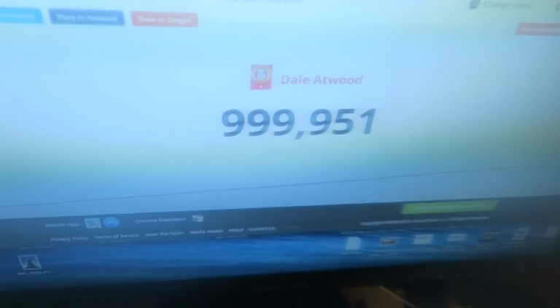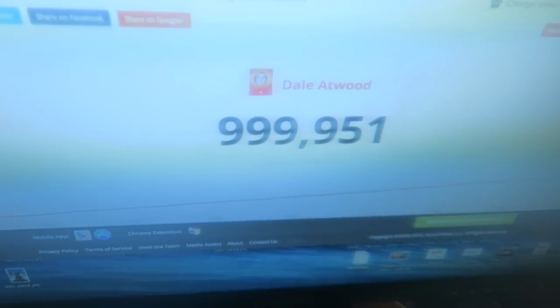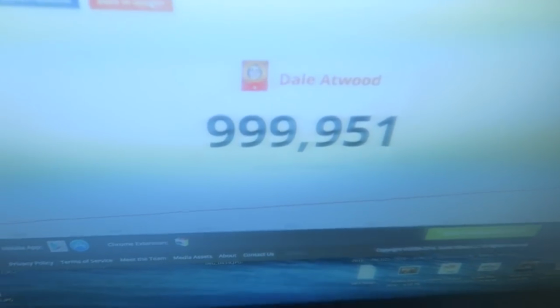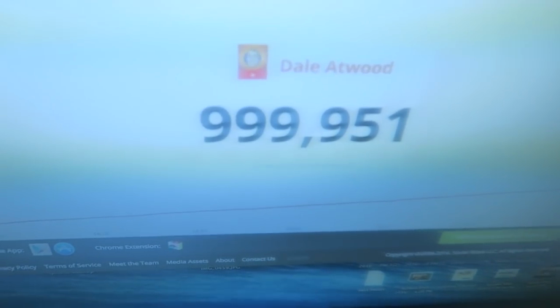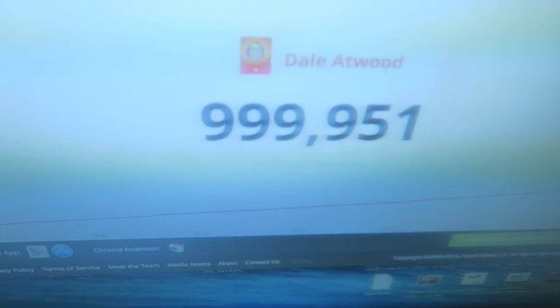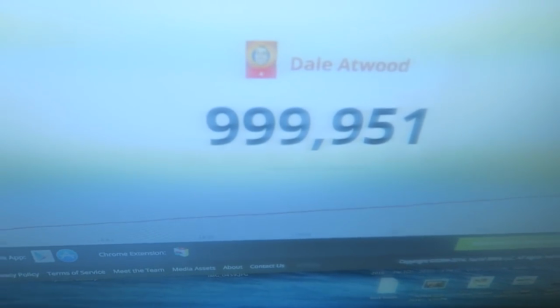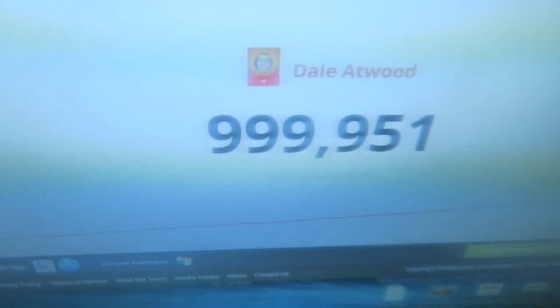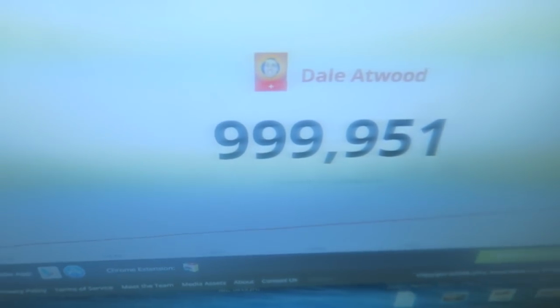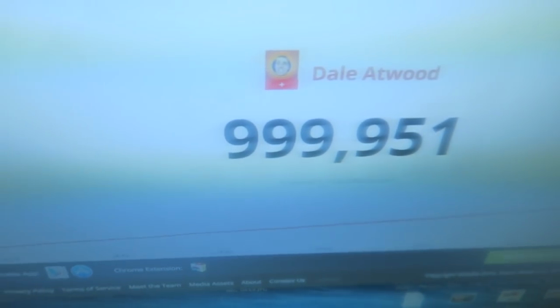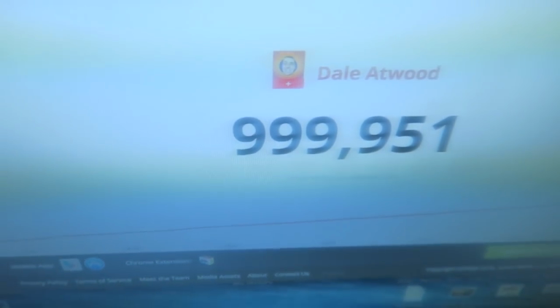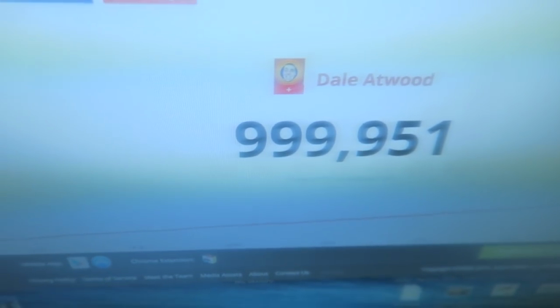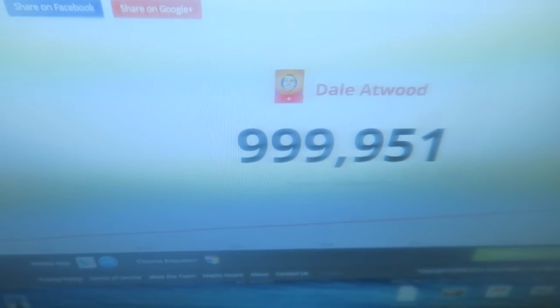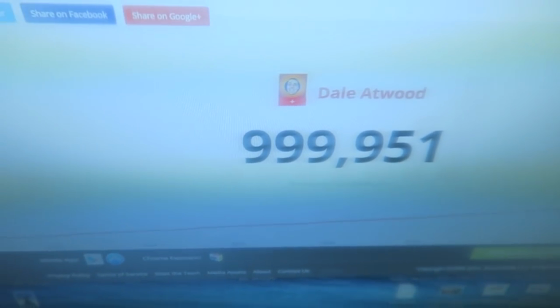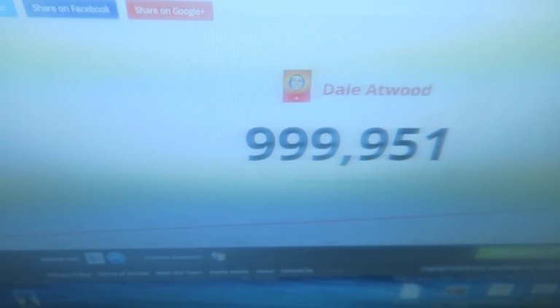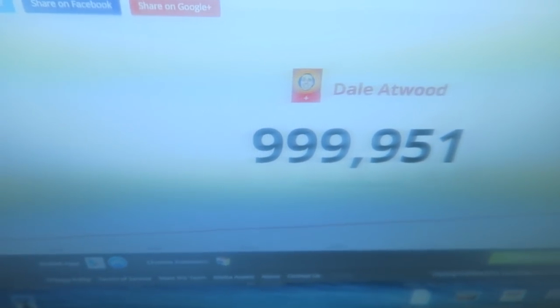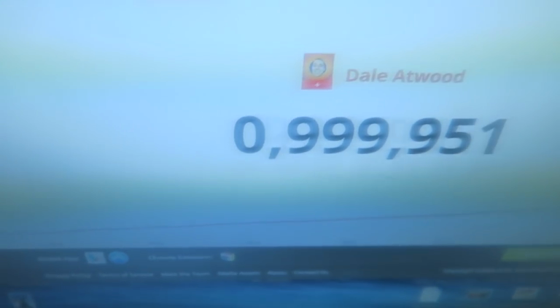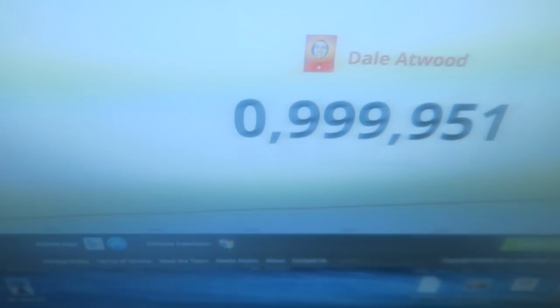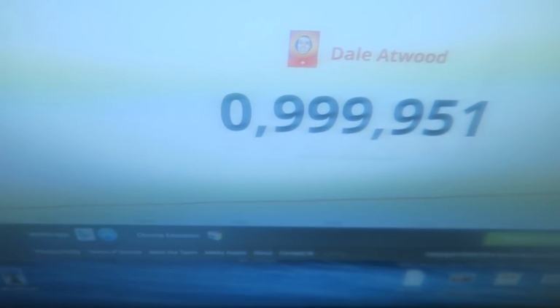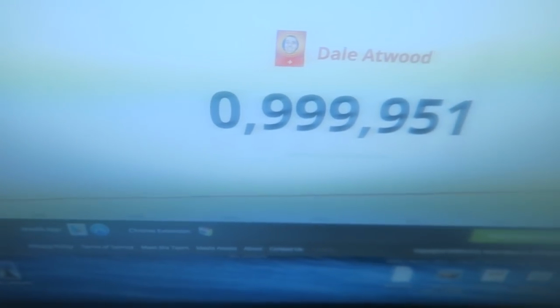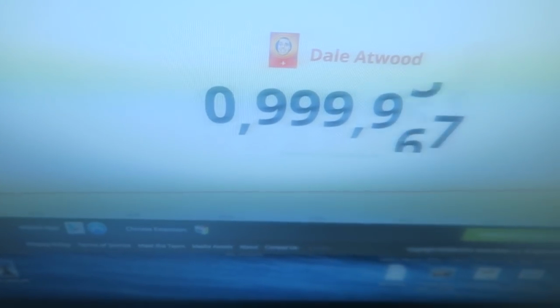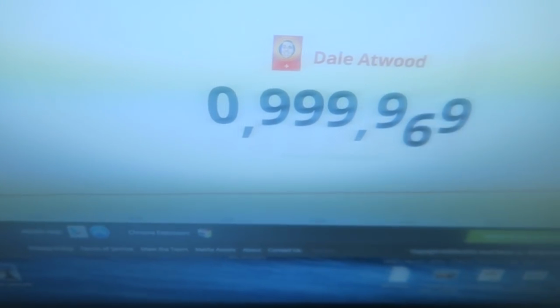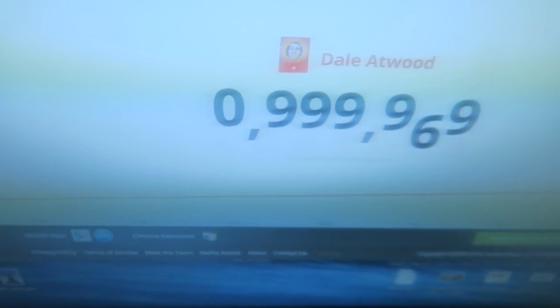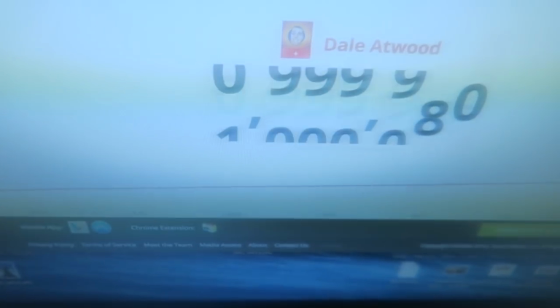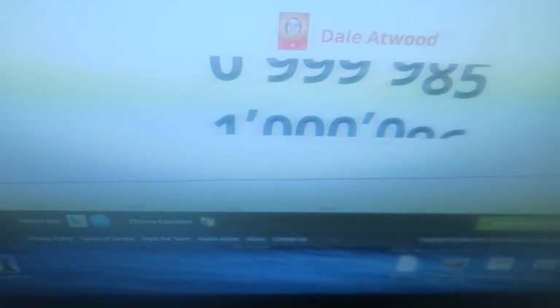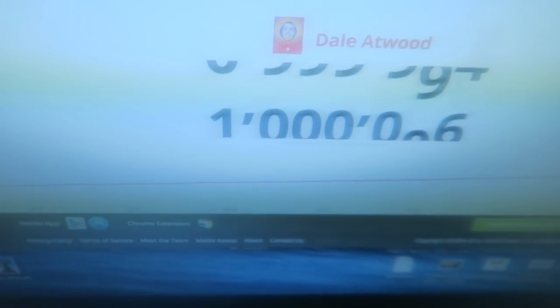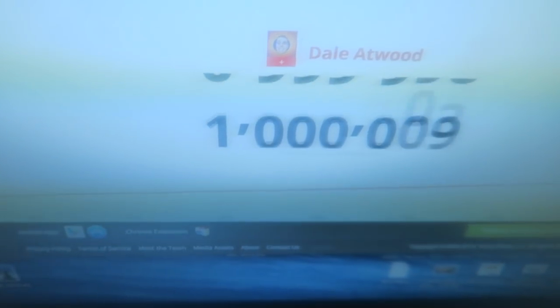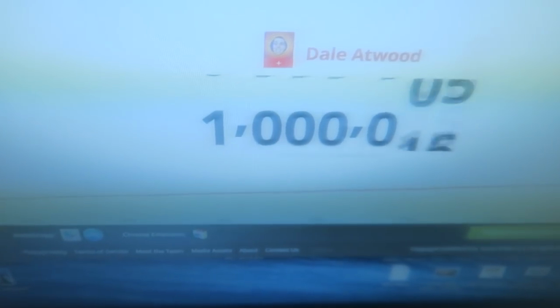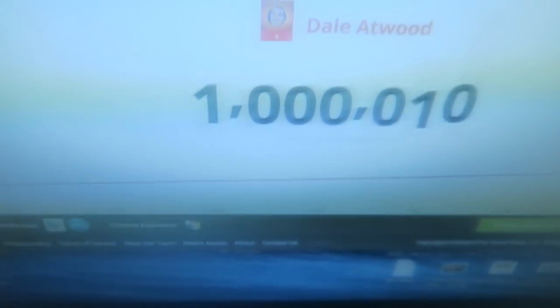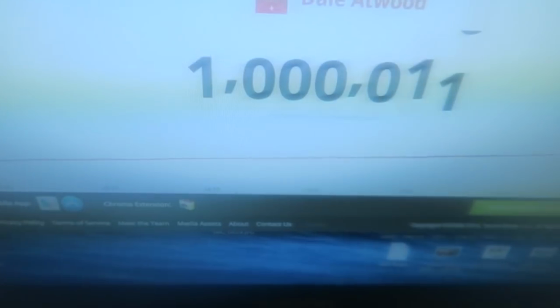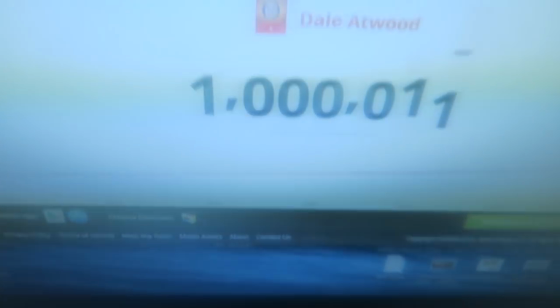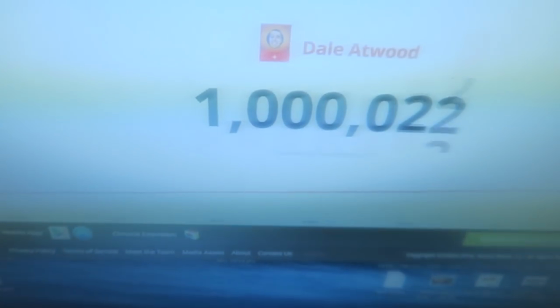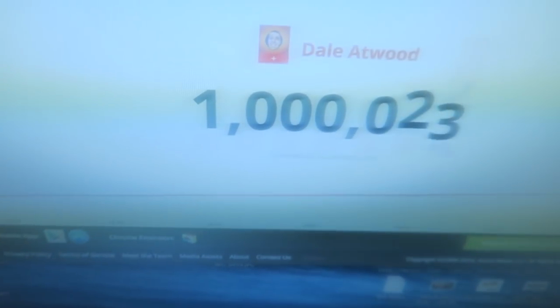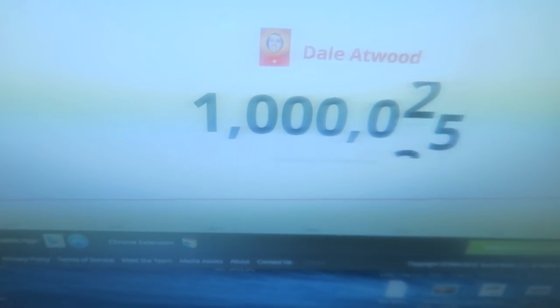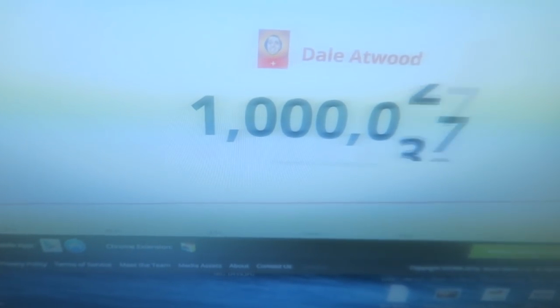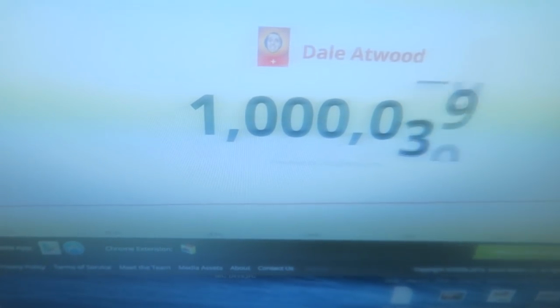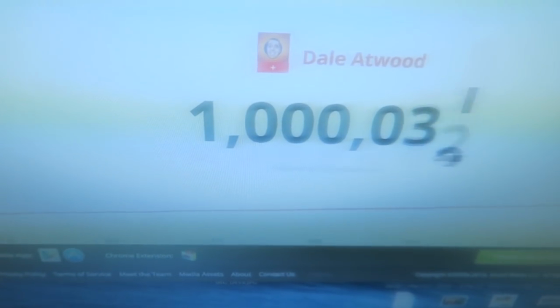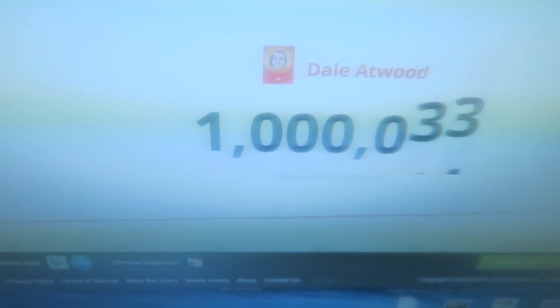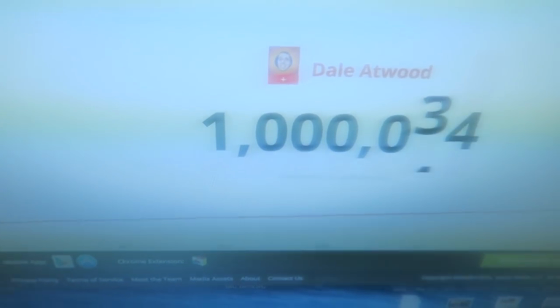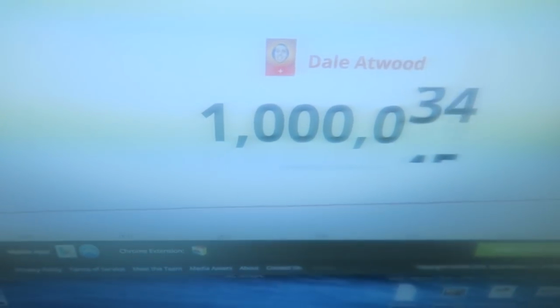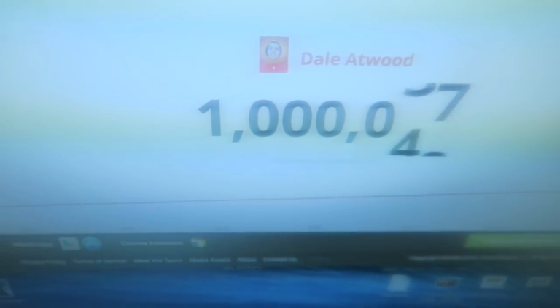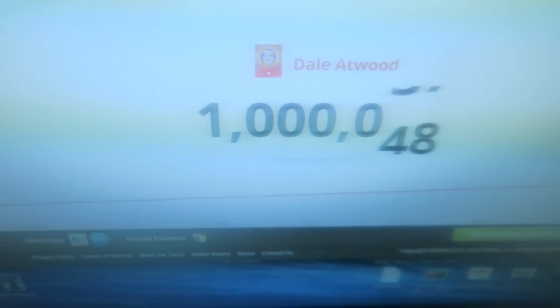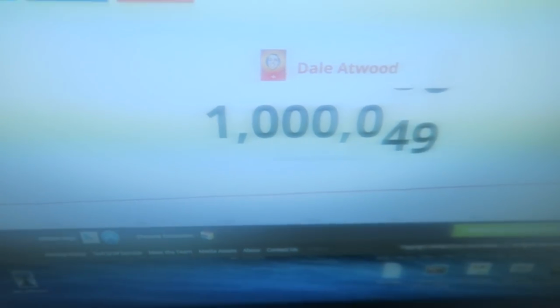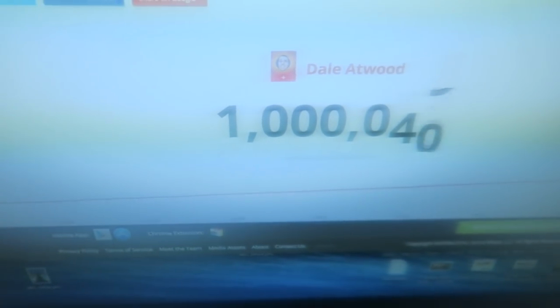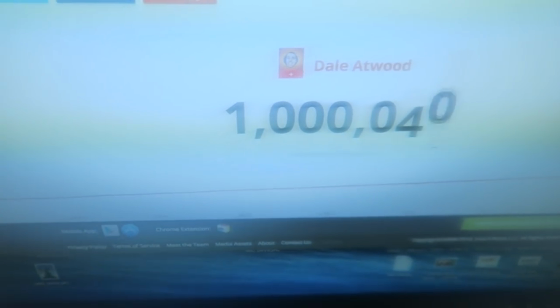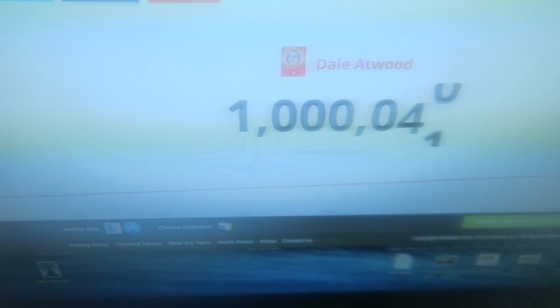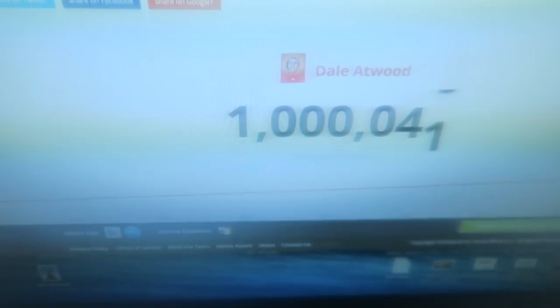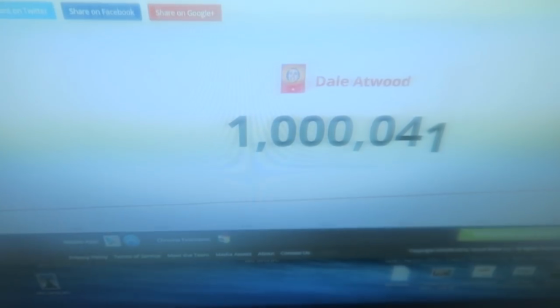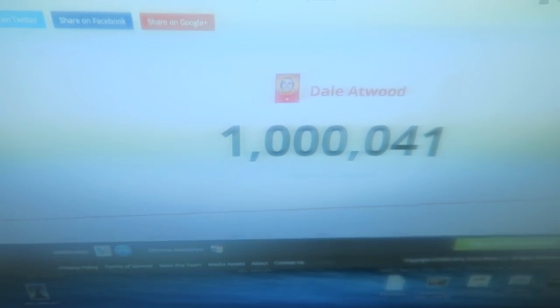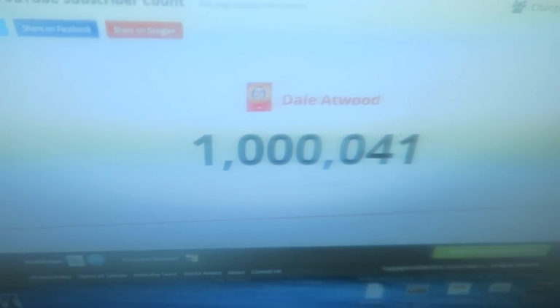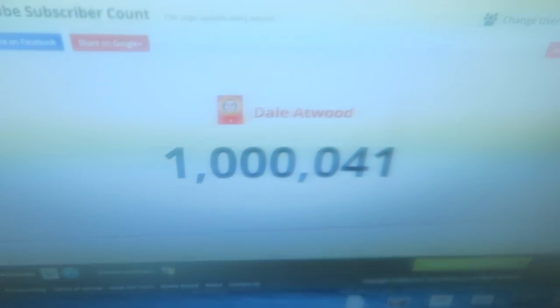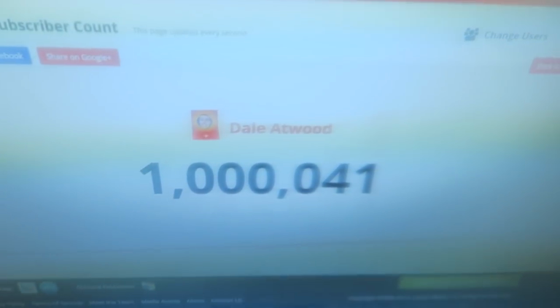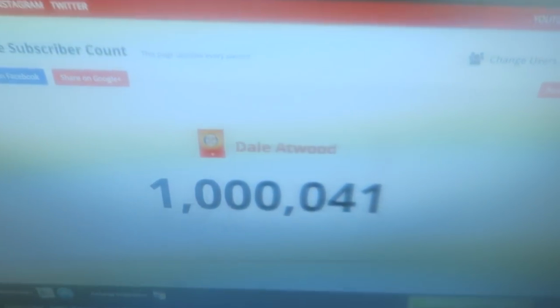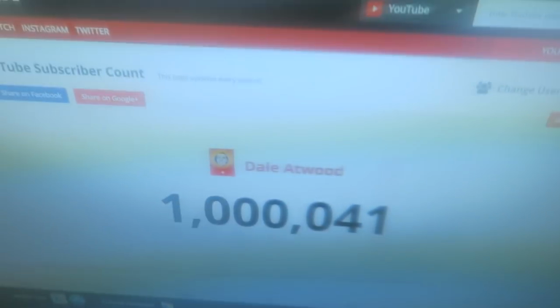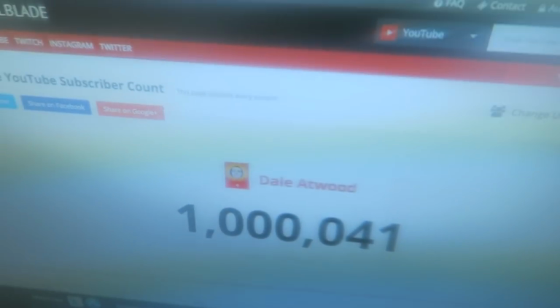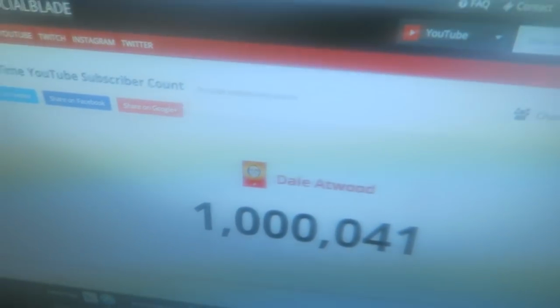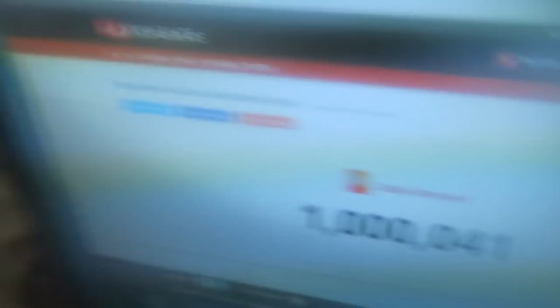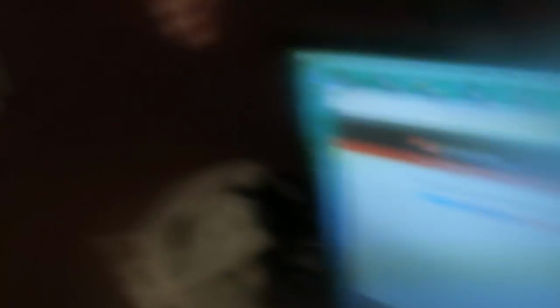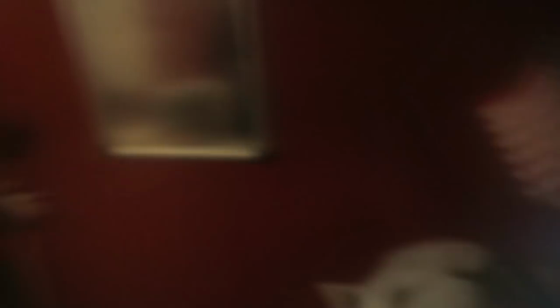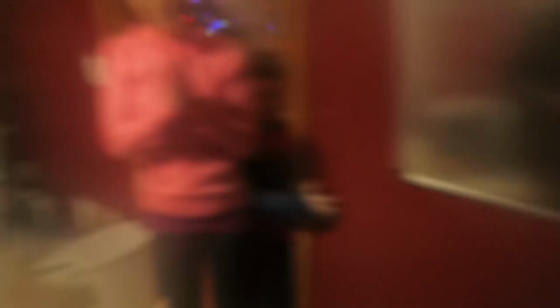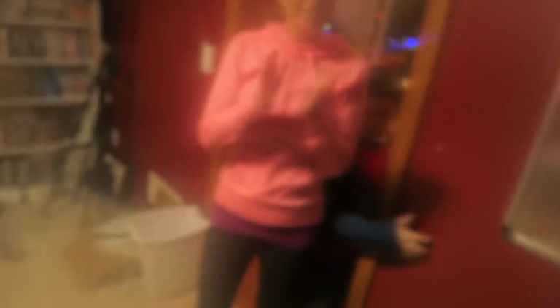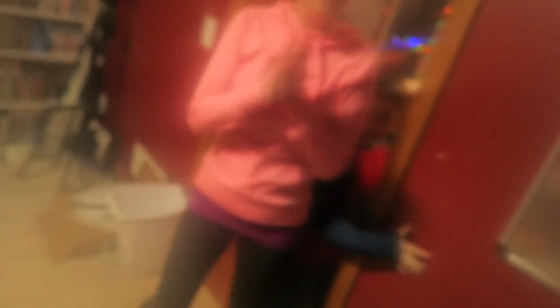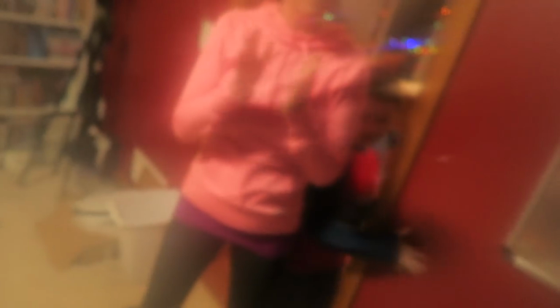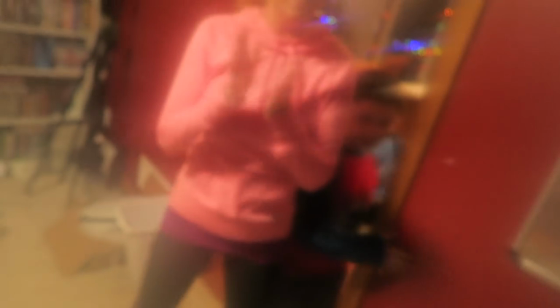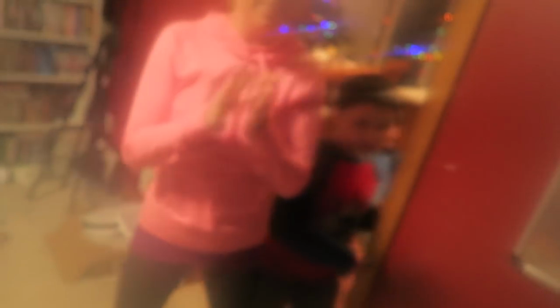This is it! Hurry up! Boom! One million! Woohoo!